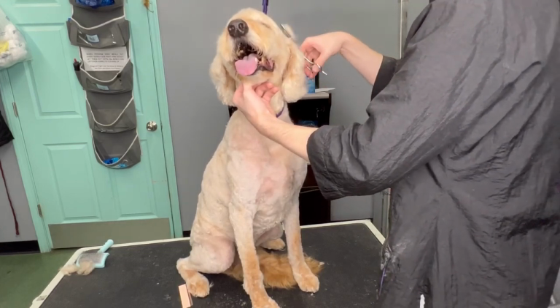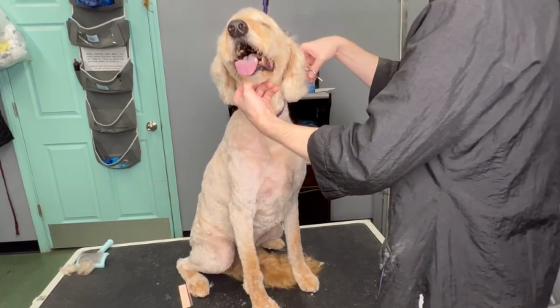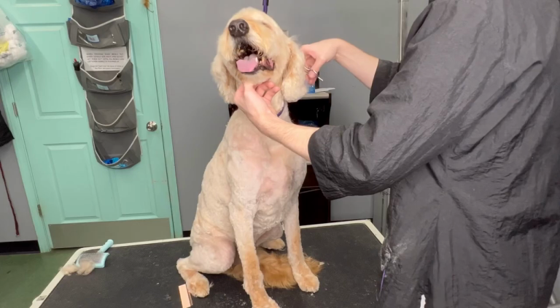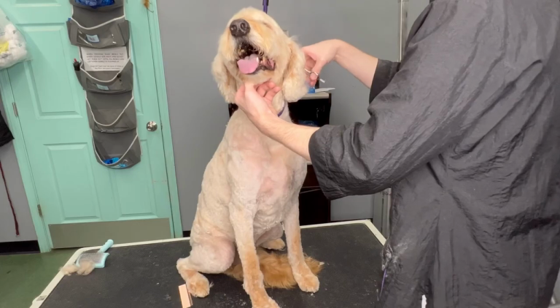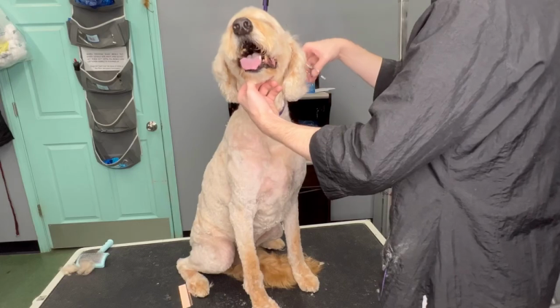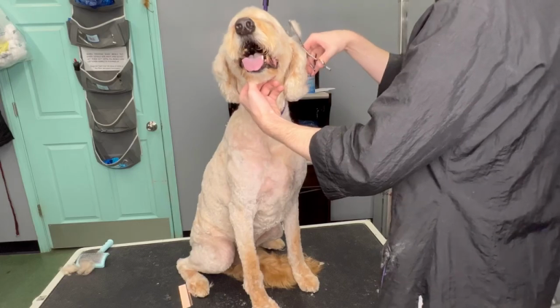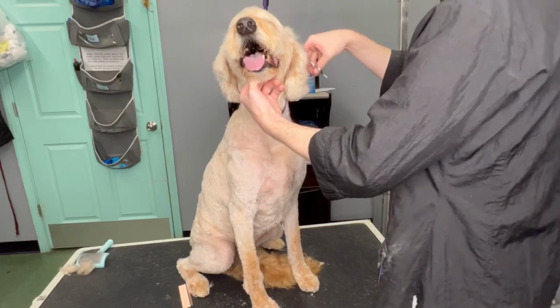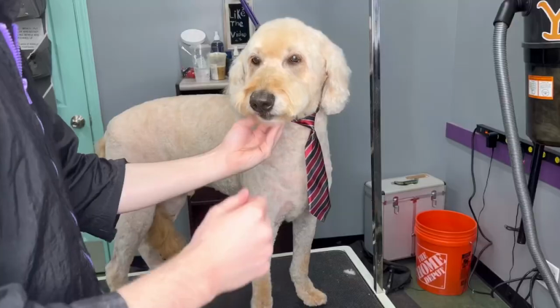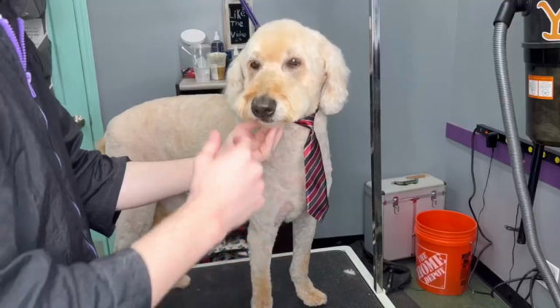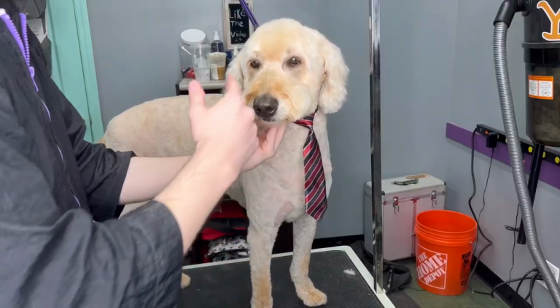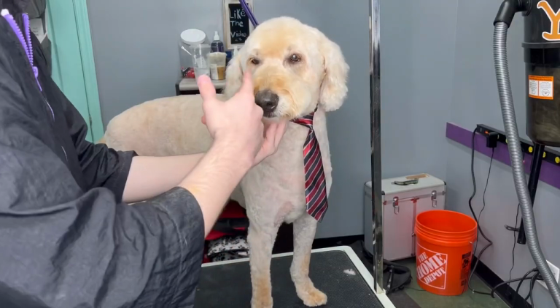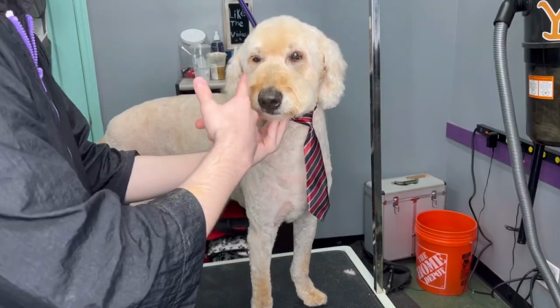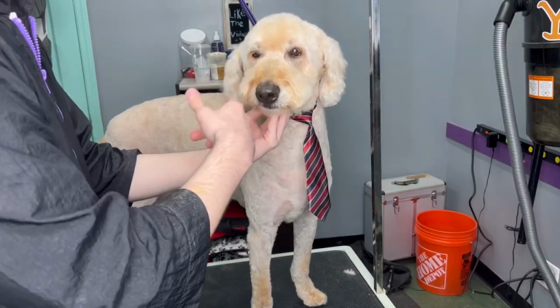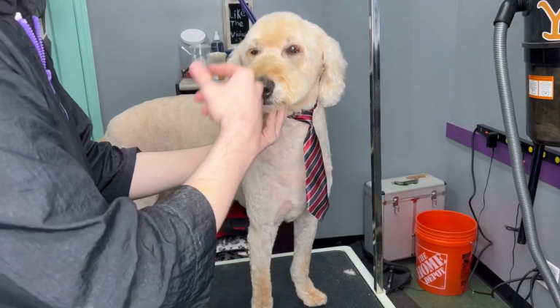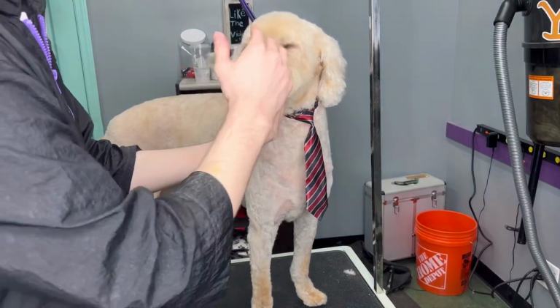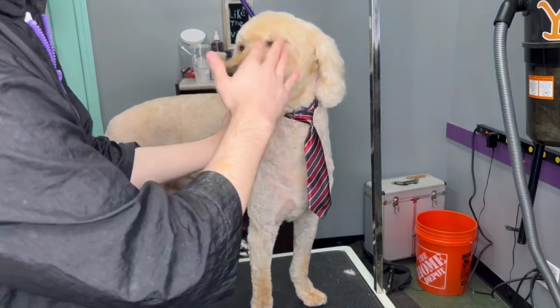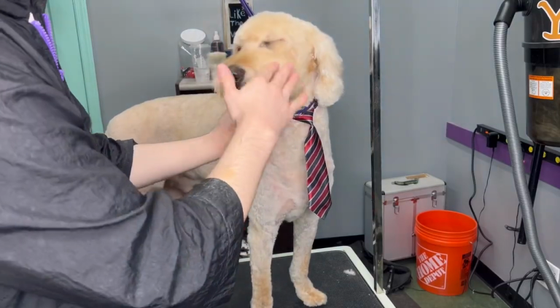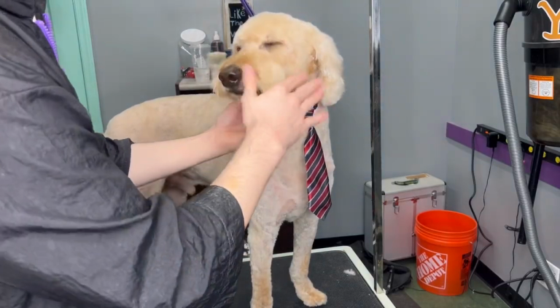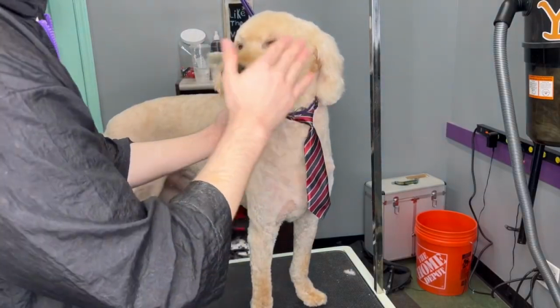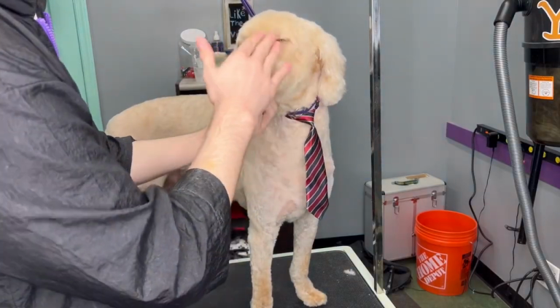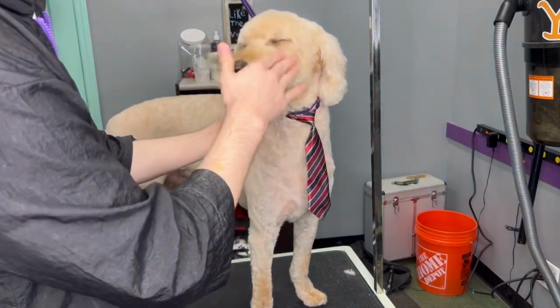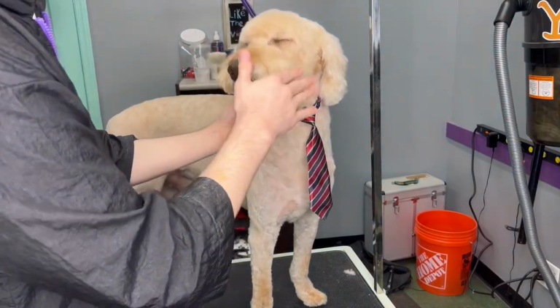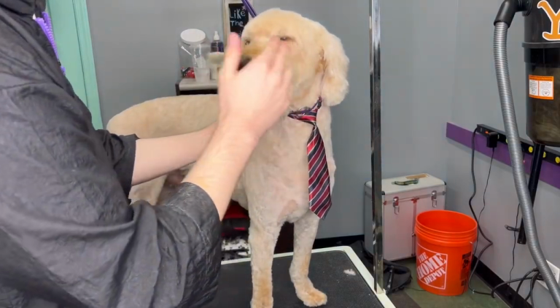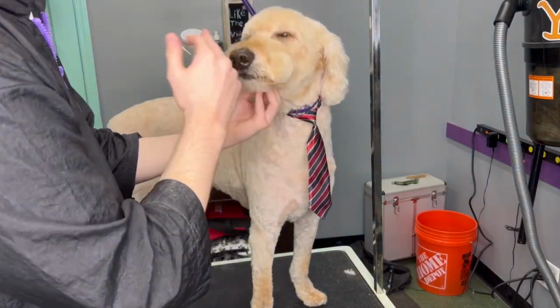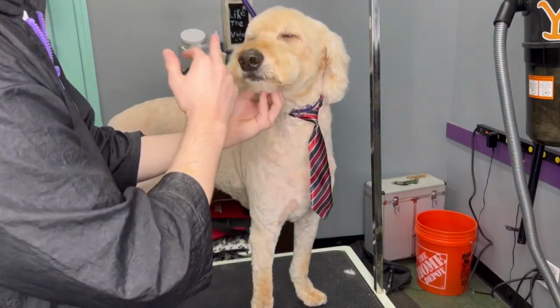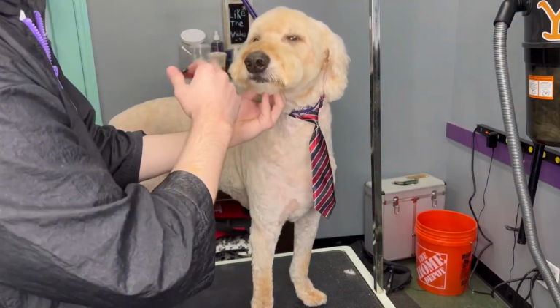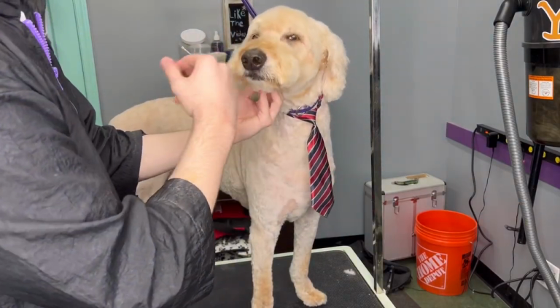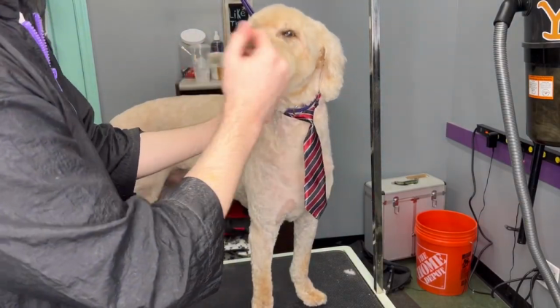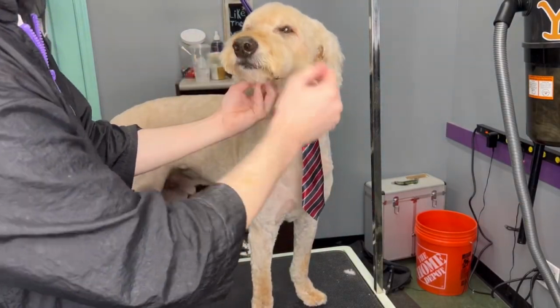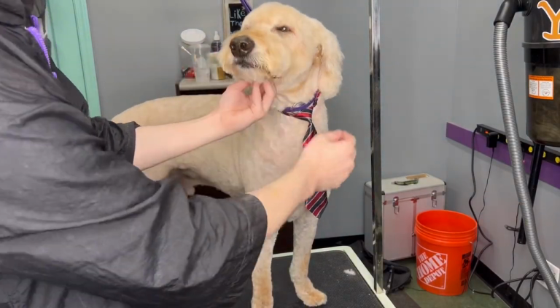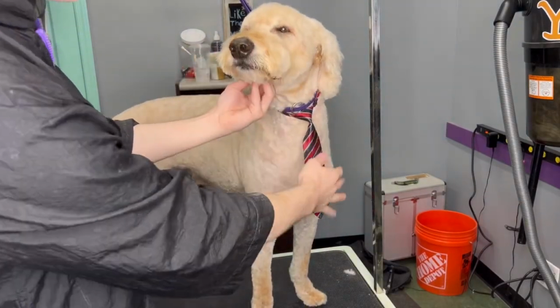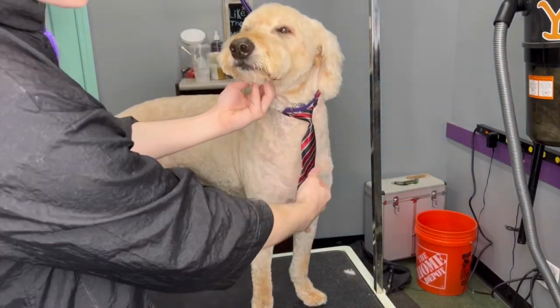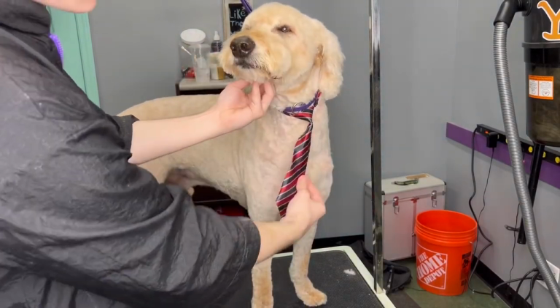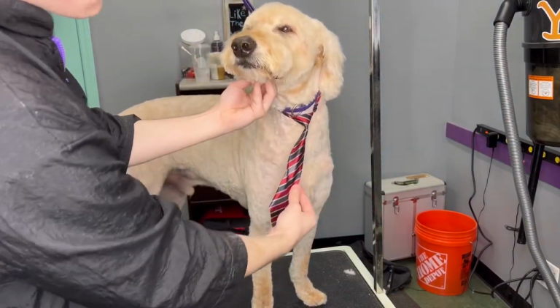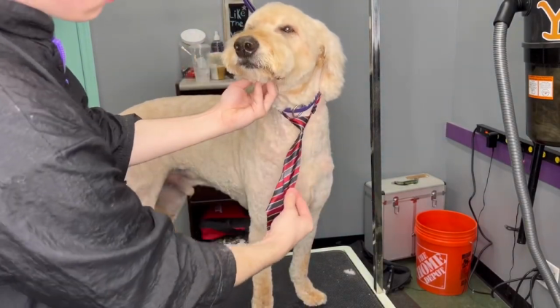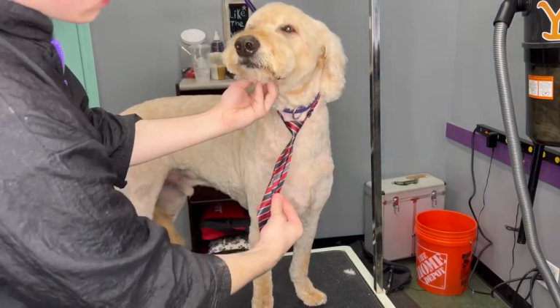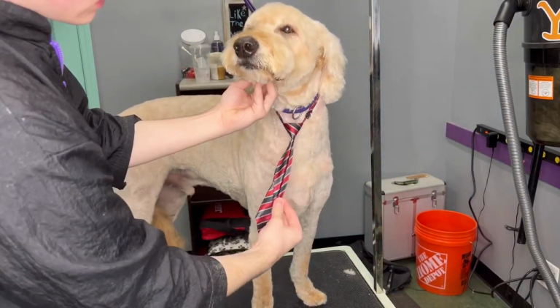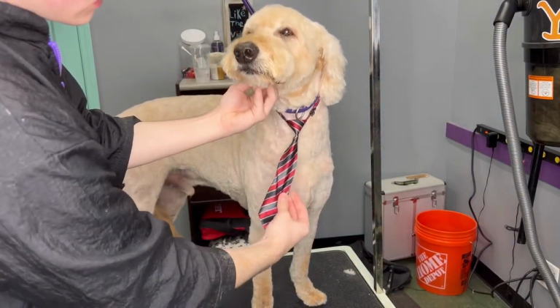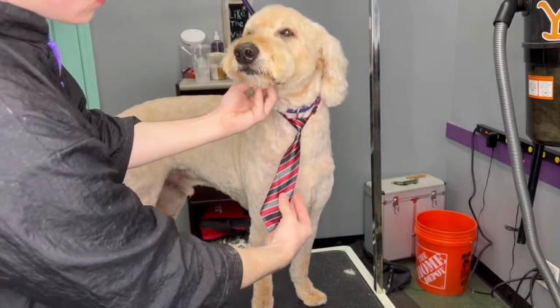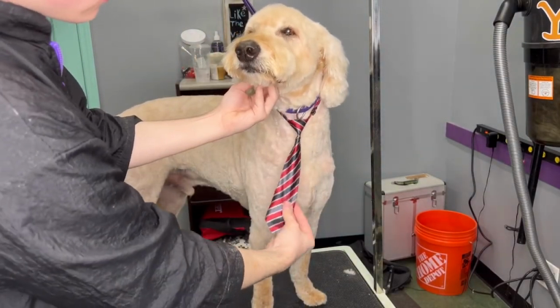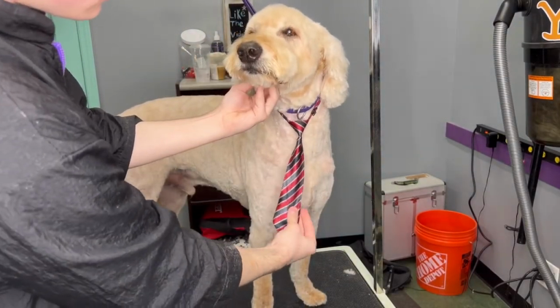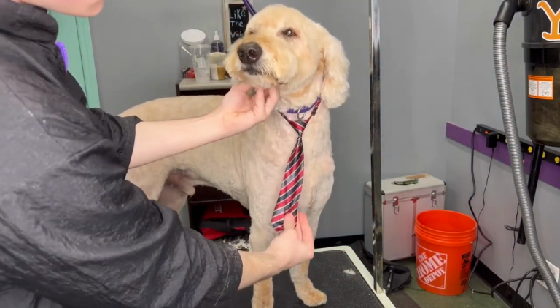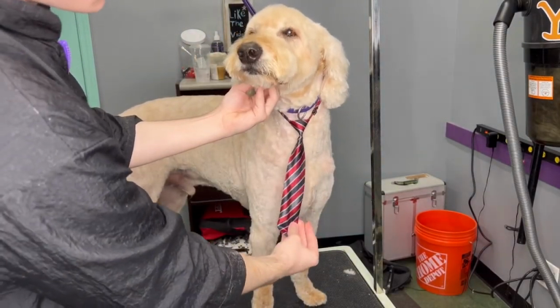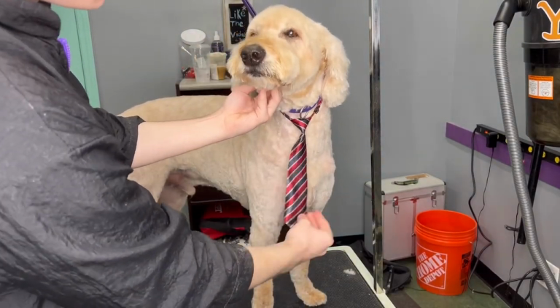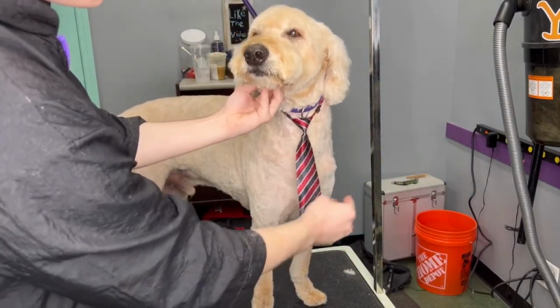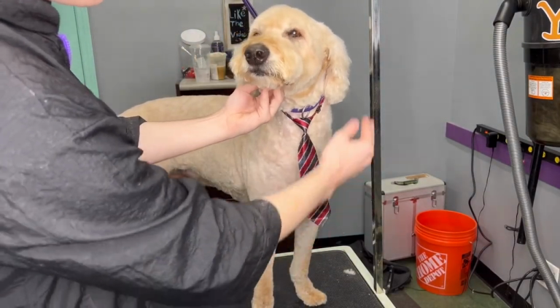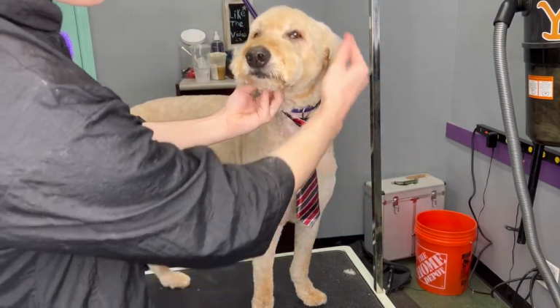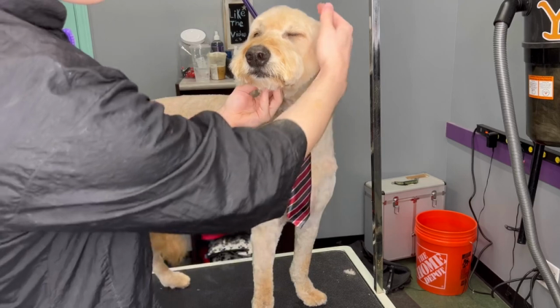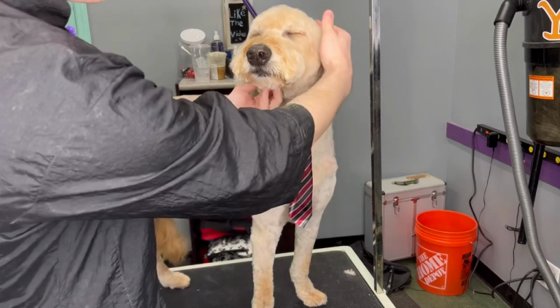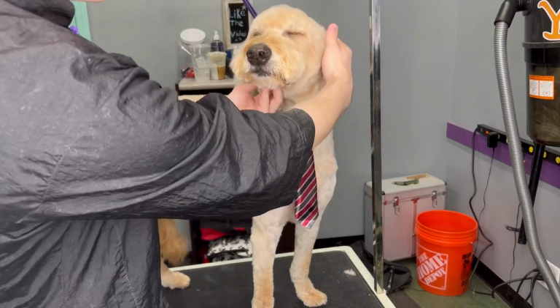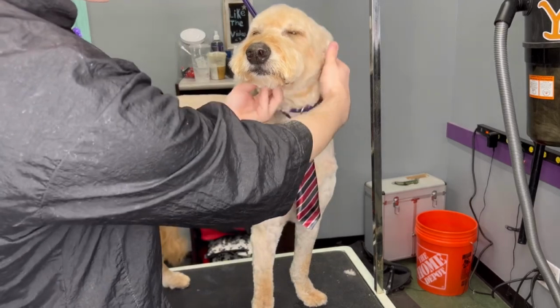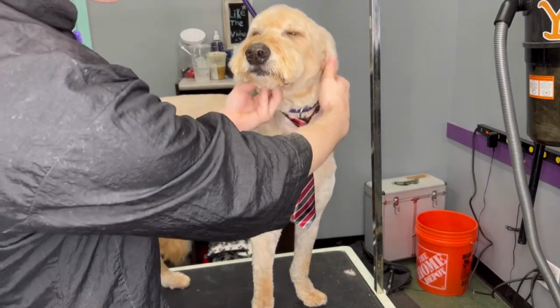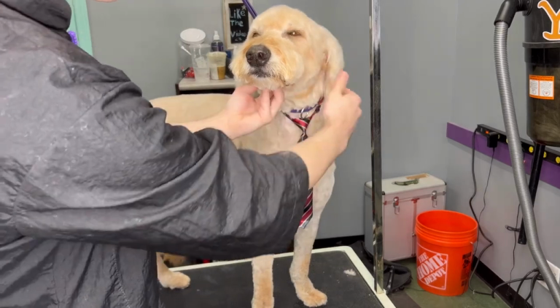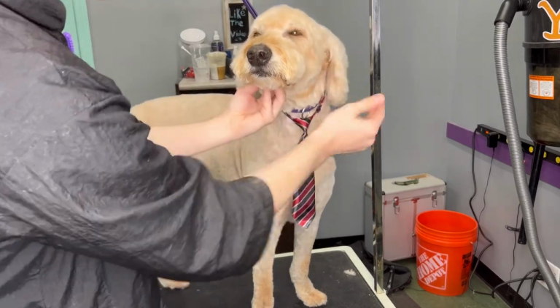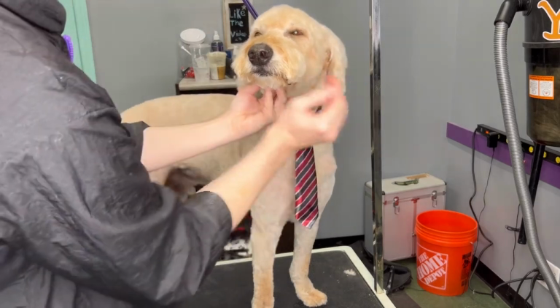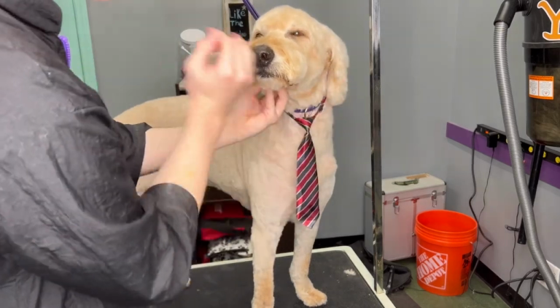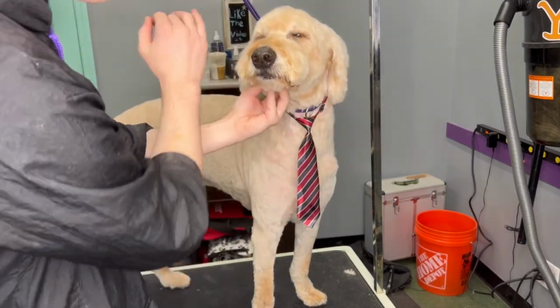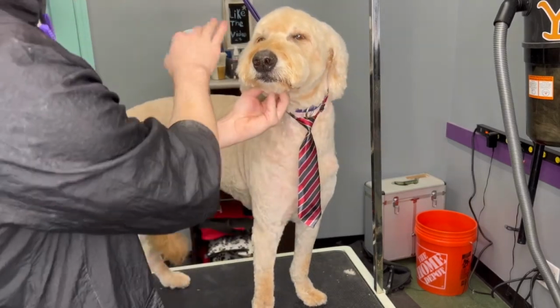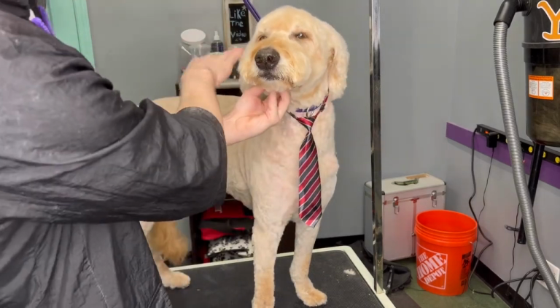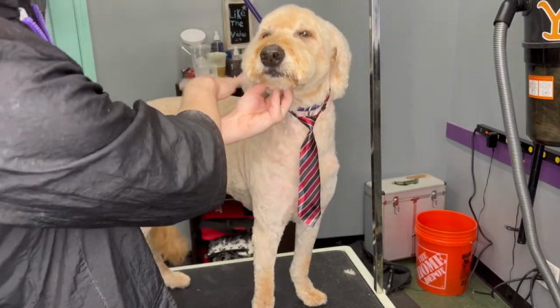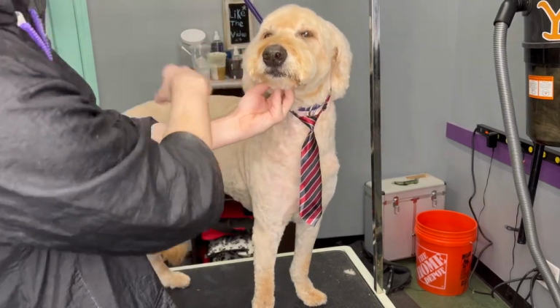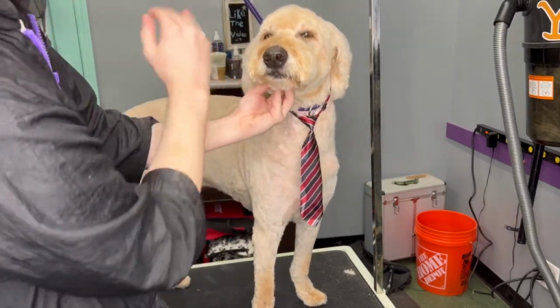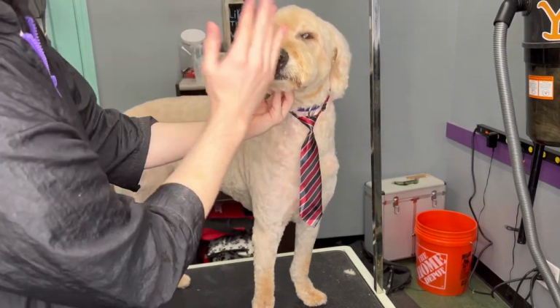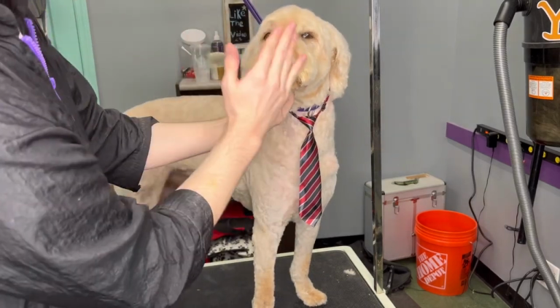Now tell me if it was worth the wait or not — look at that. That is so adorable. A tie for dogs? Are you kidding me?